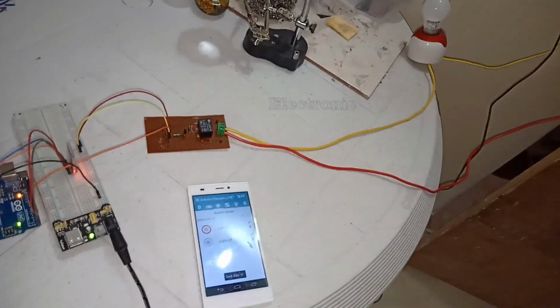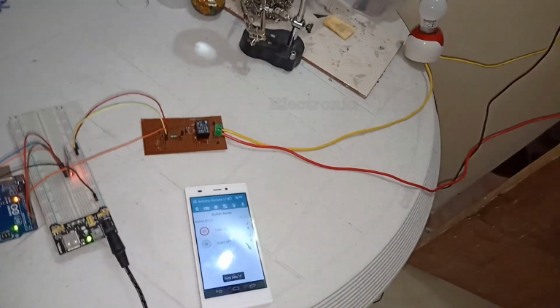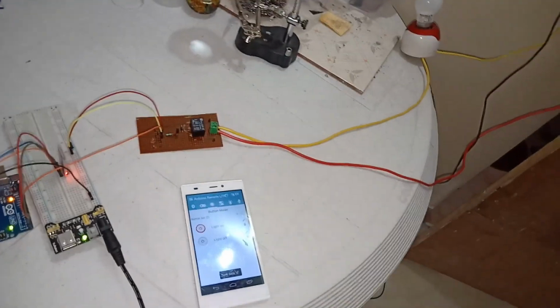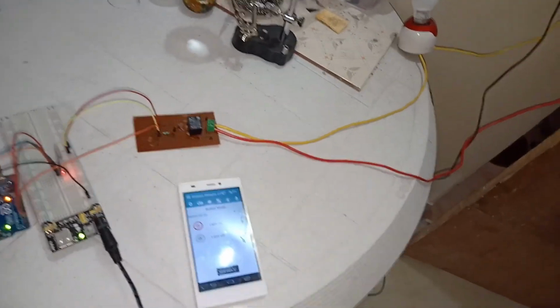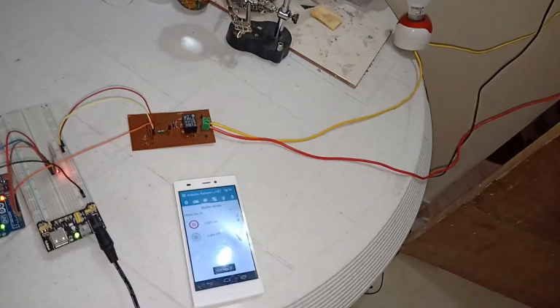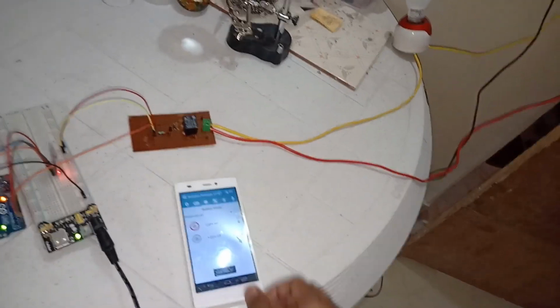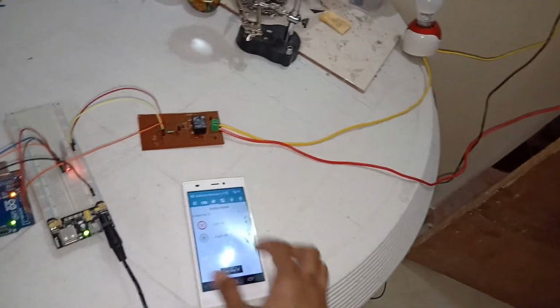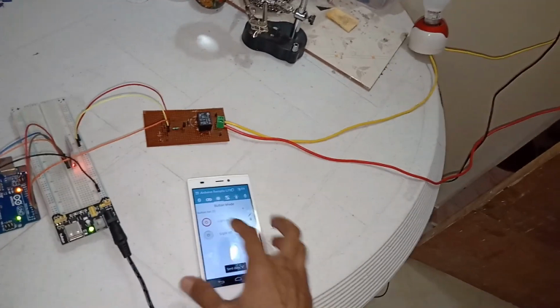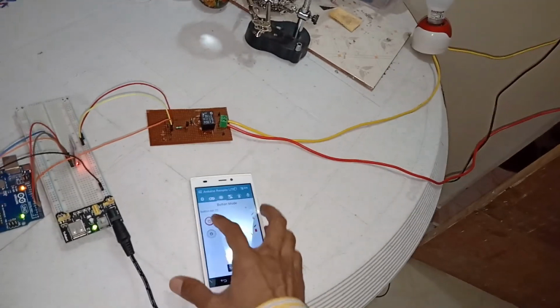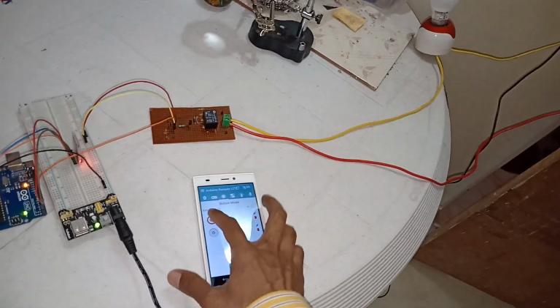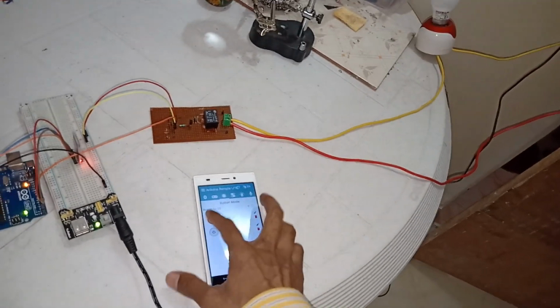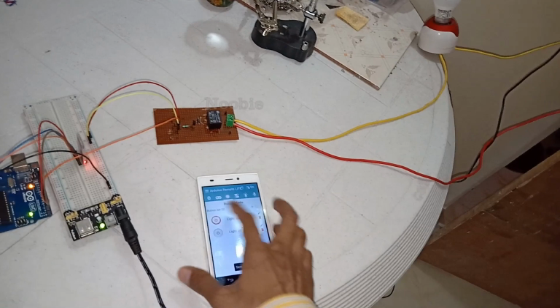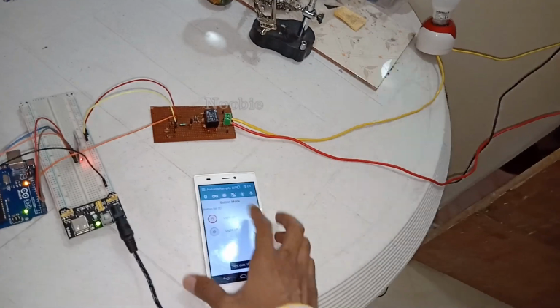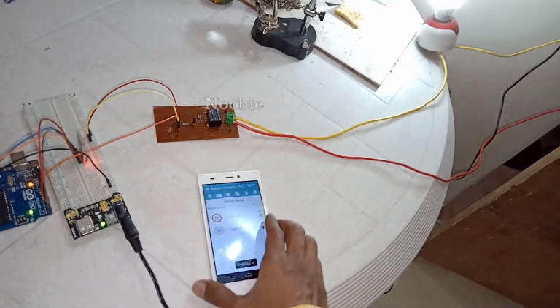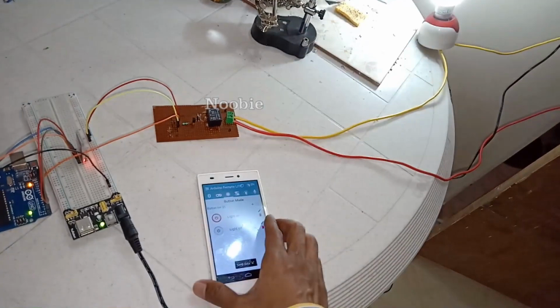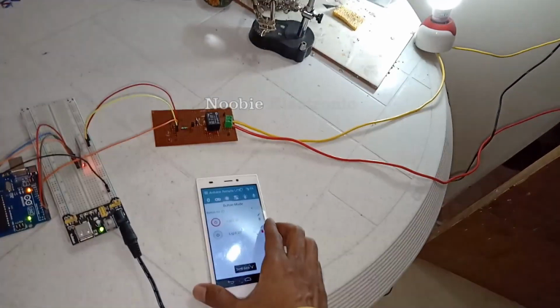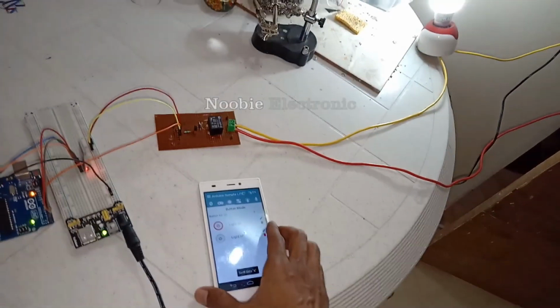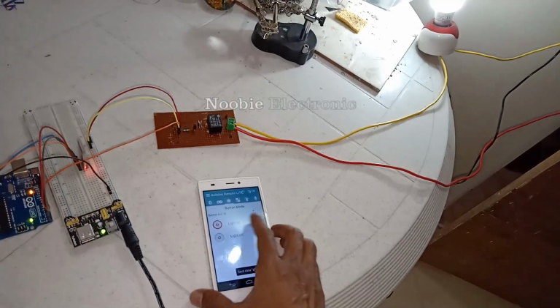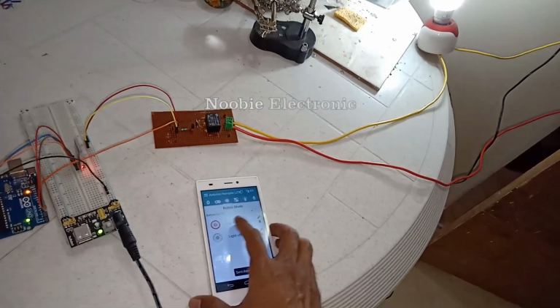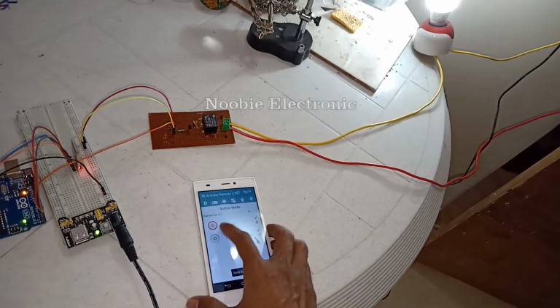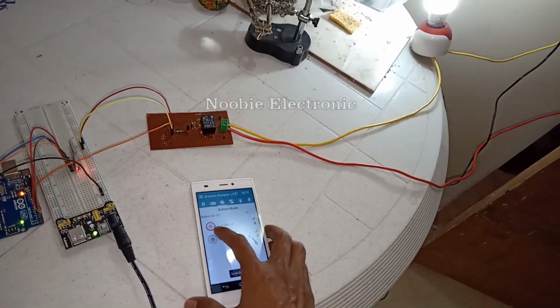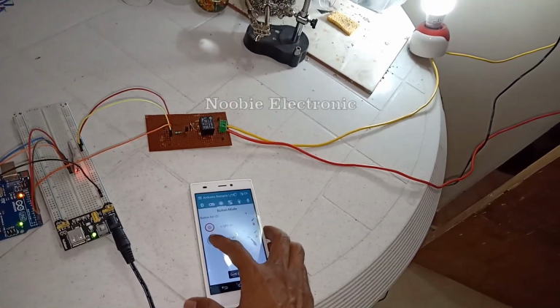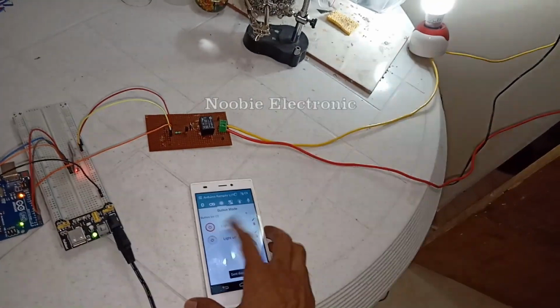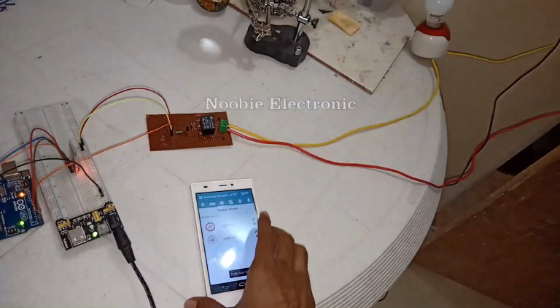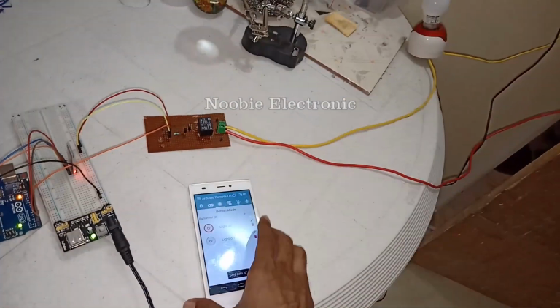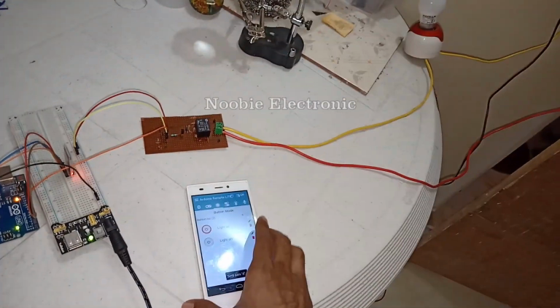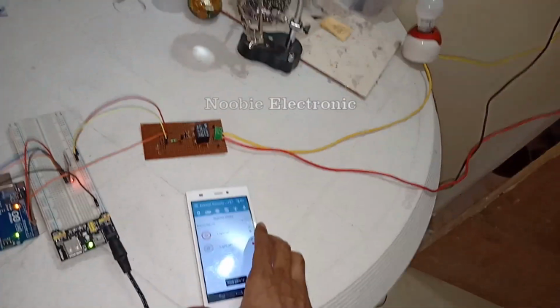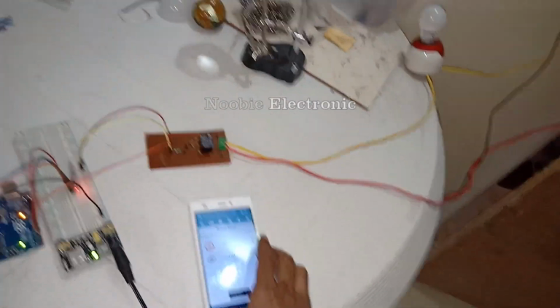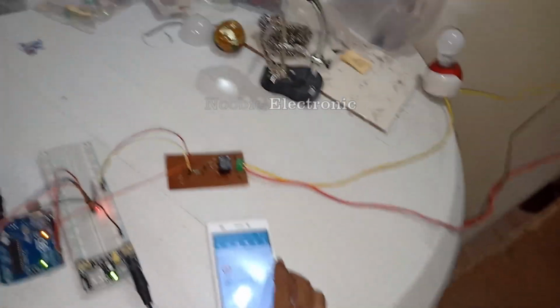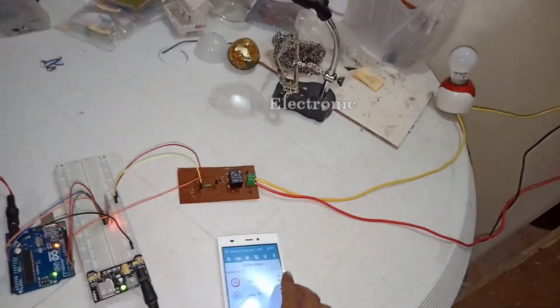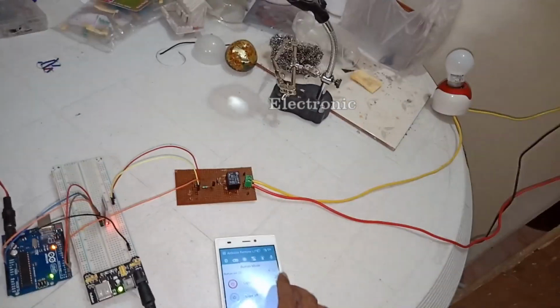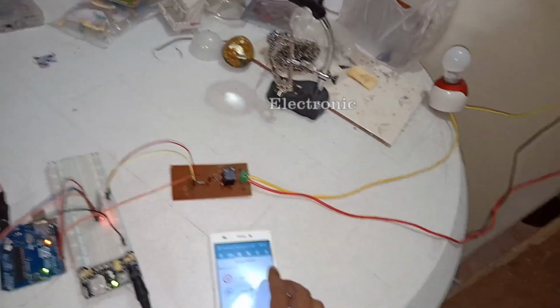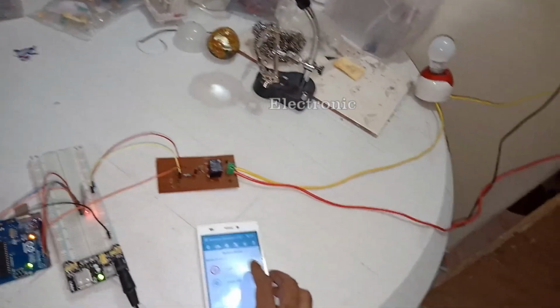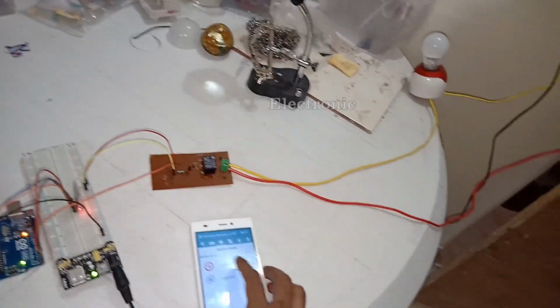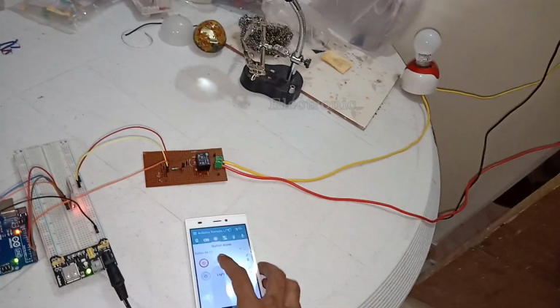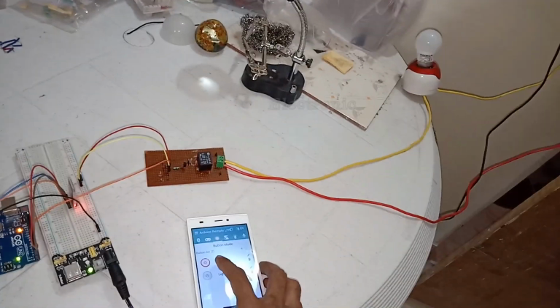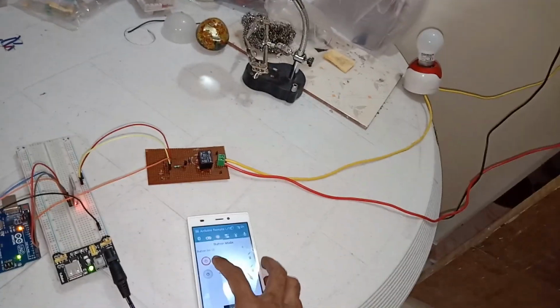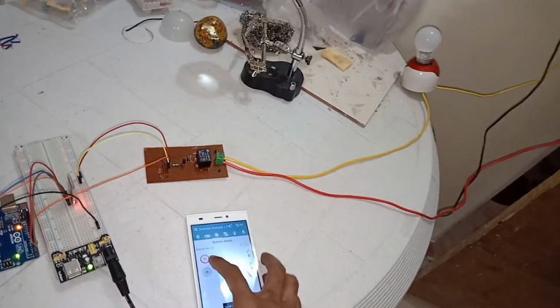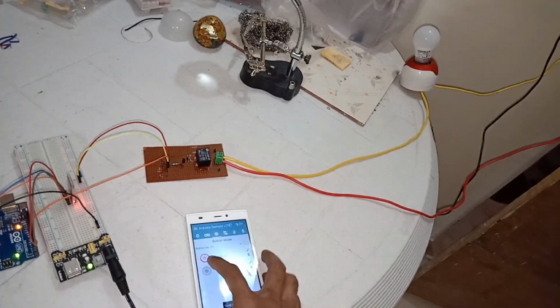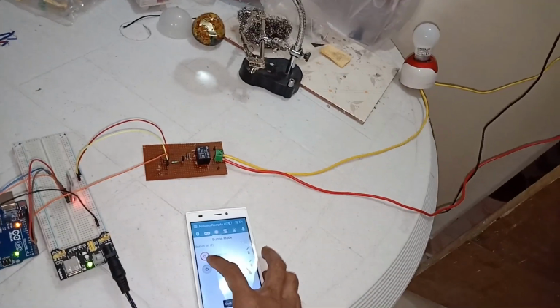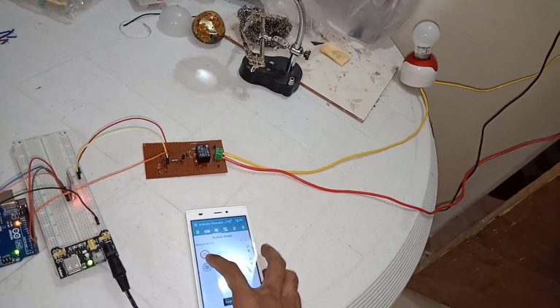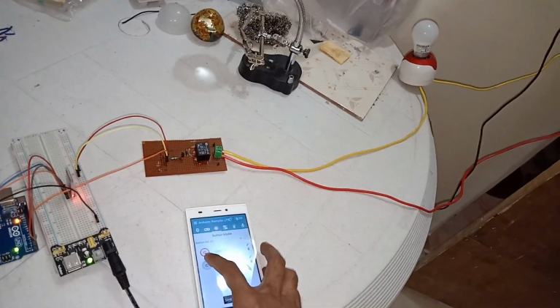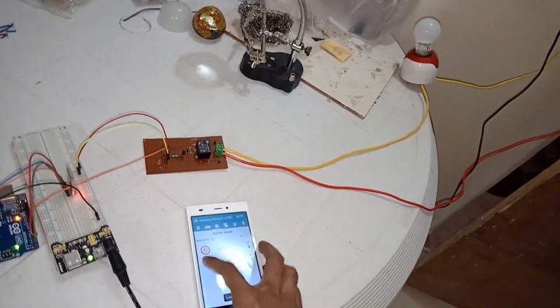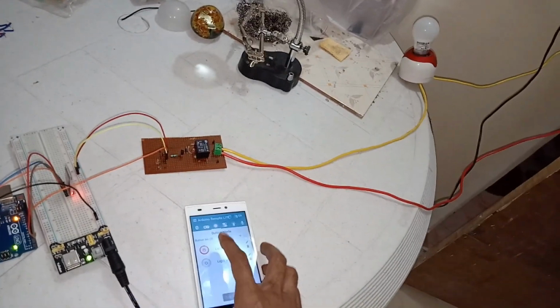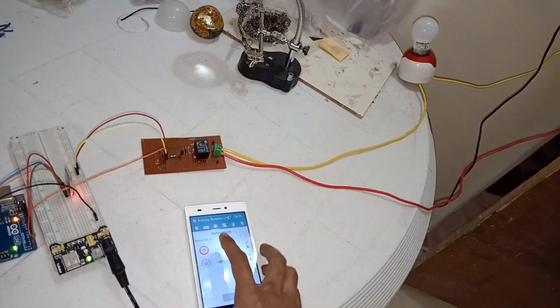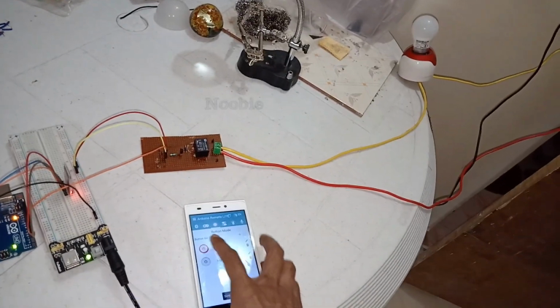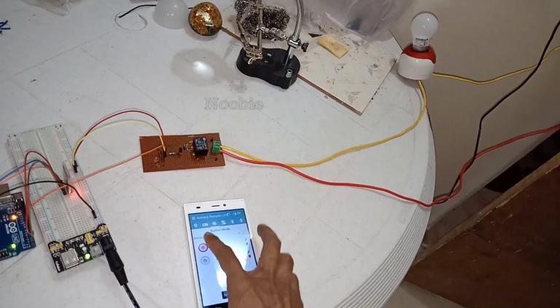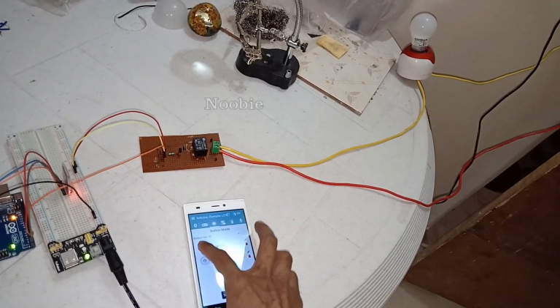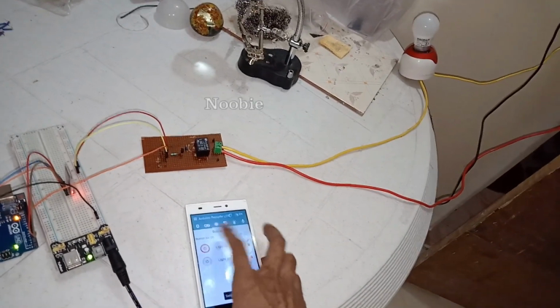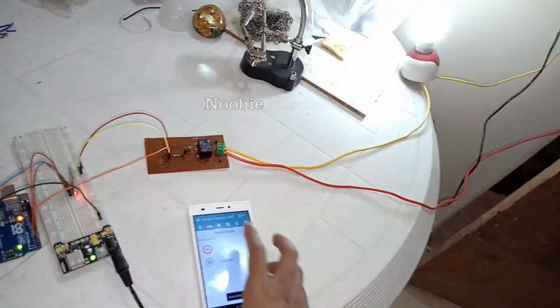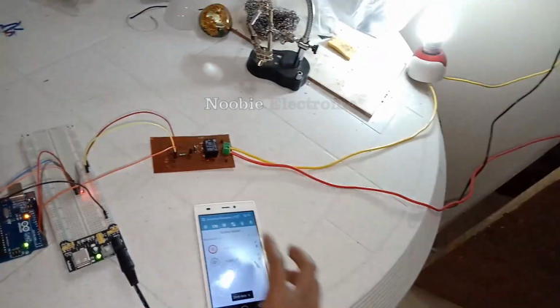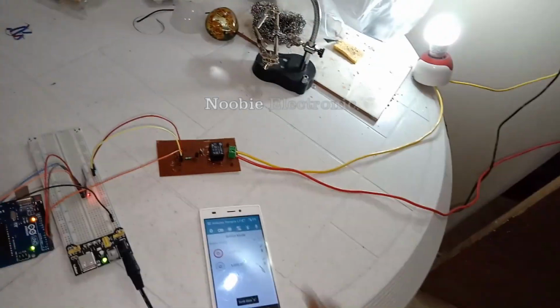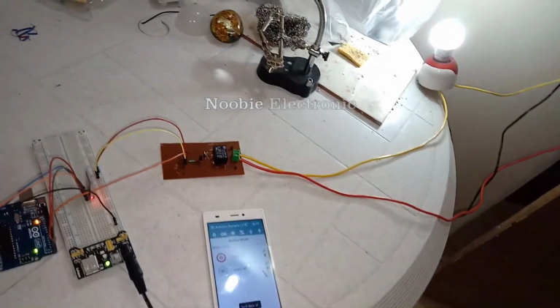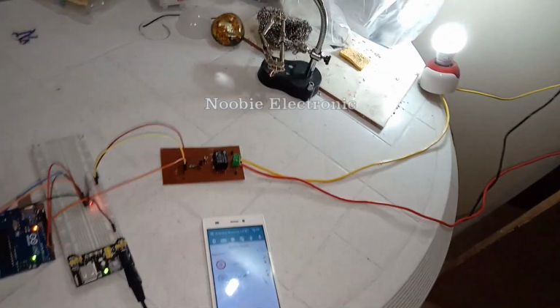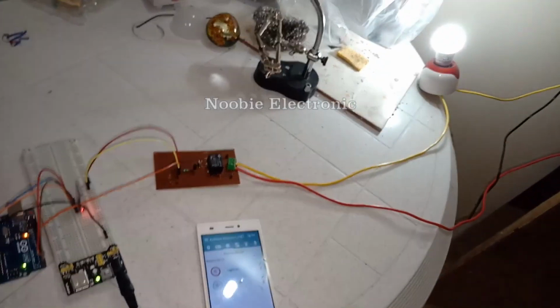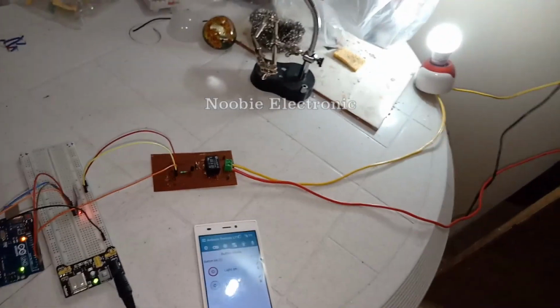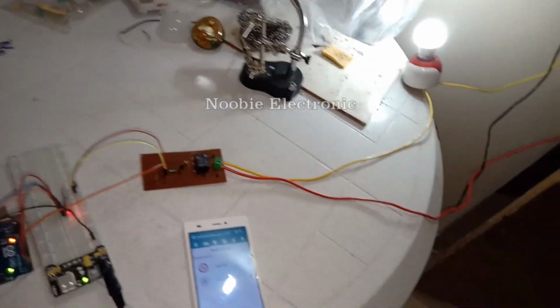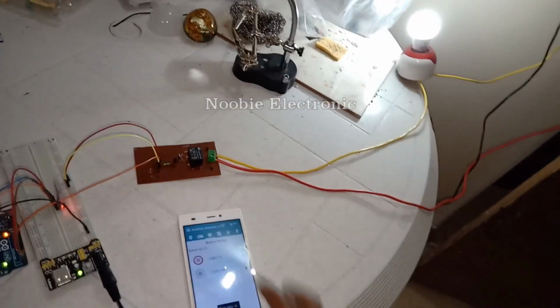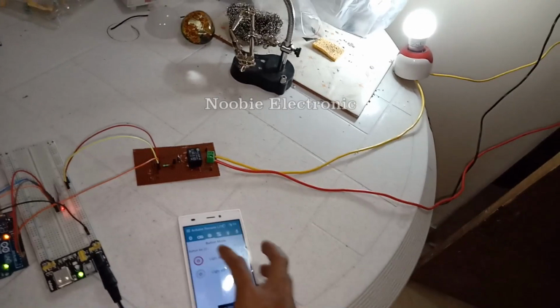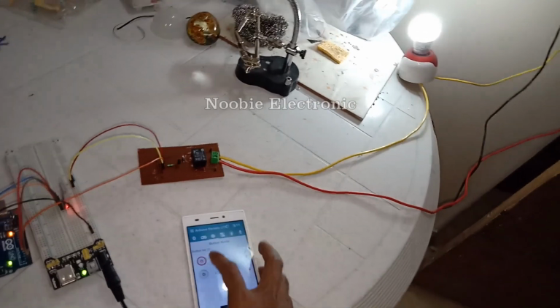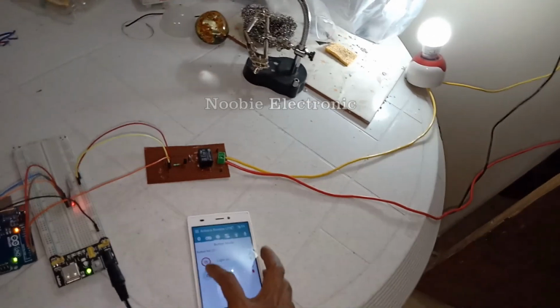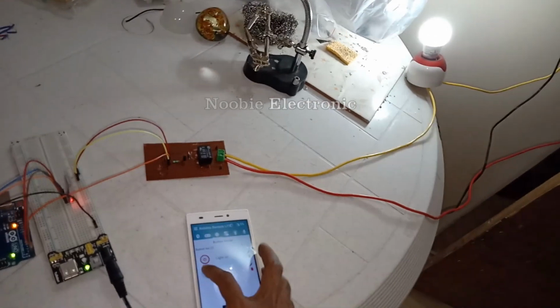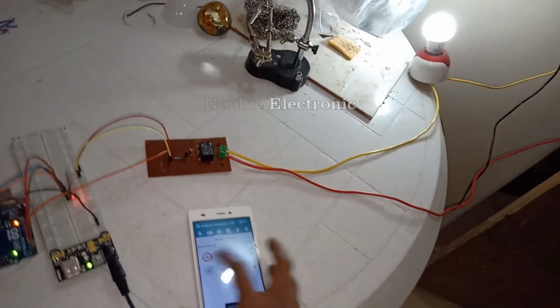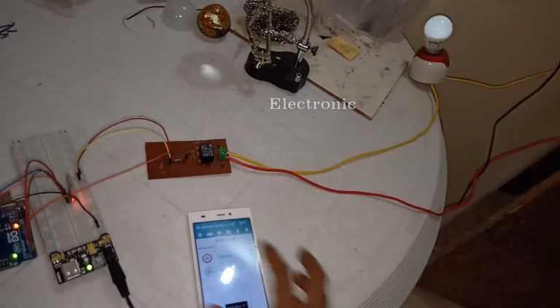And I can turn it off, then on, then off, and on and off again — demonstrating full wireless control of the light via the mobile app.